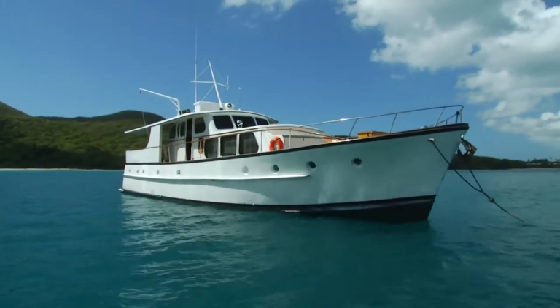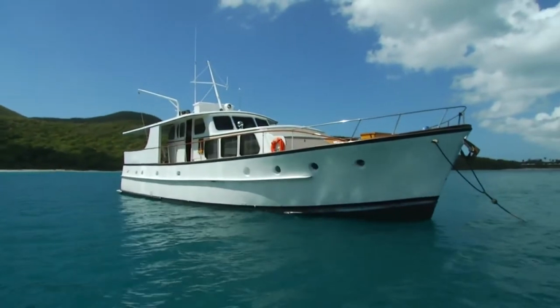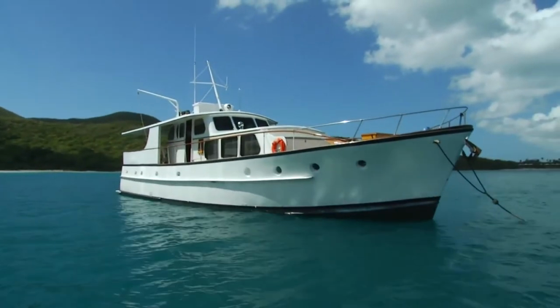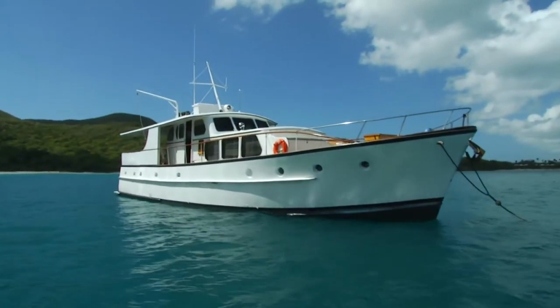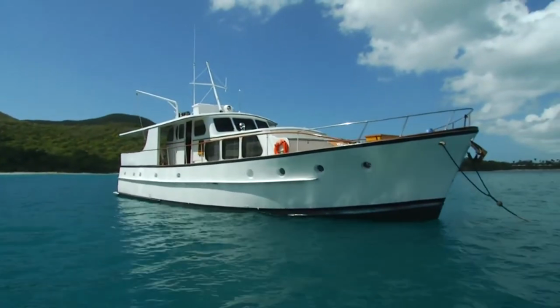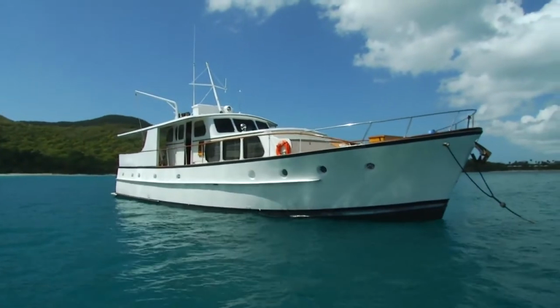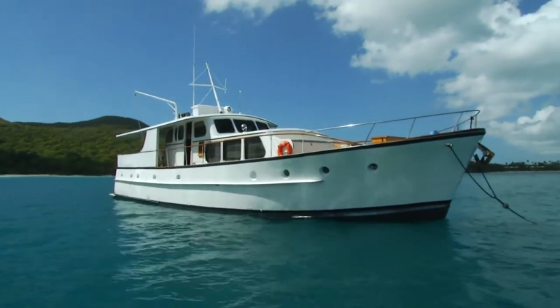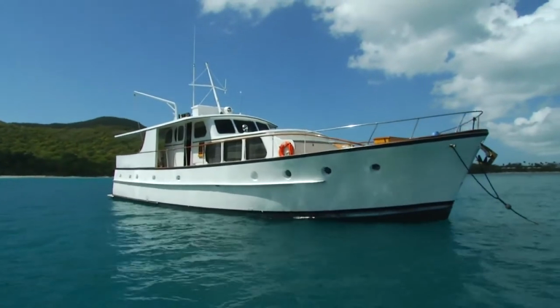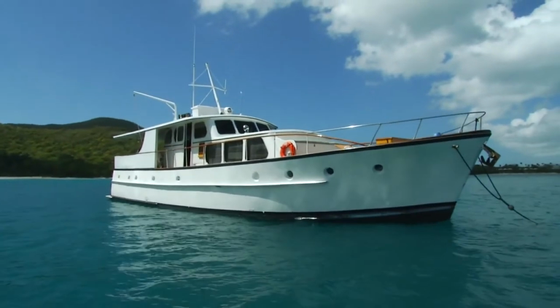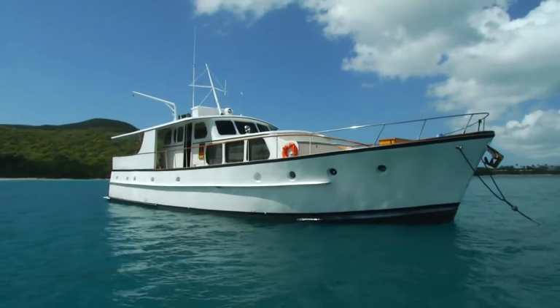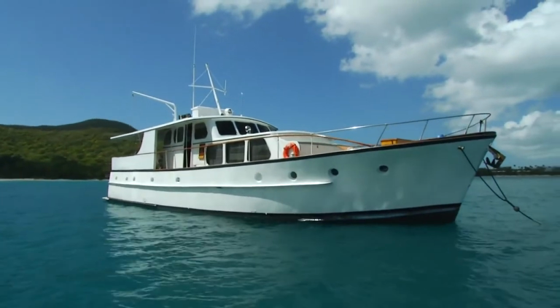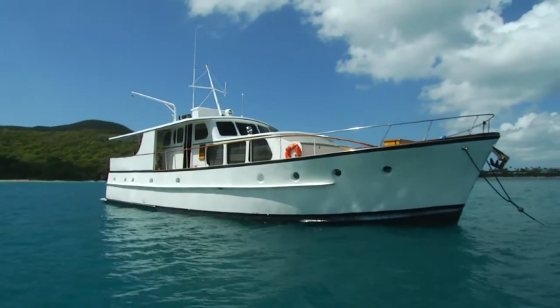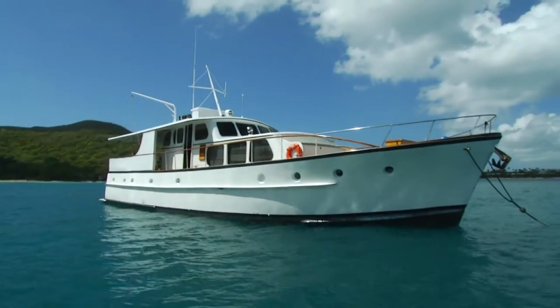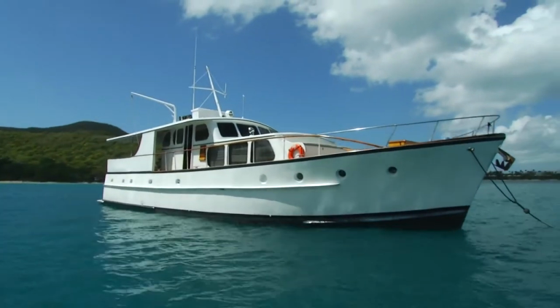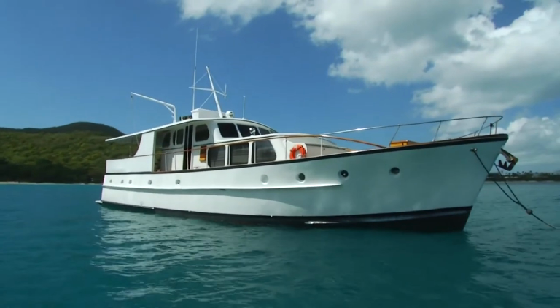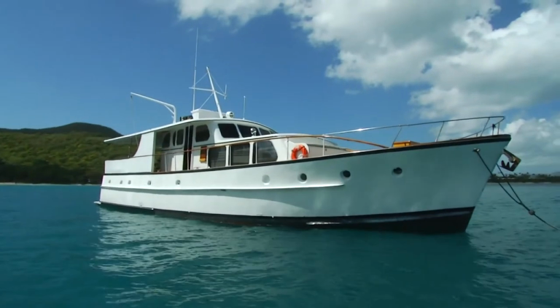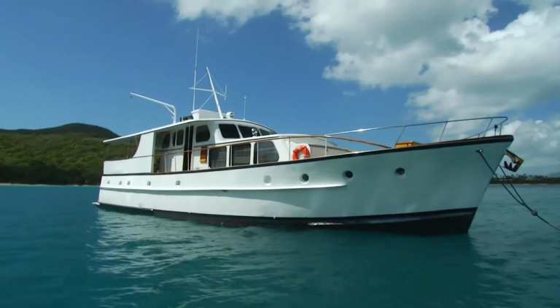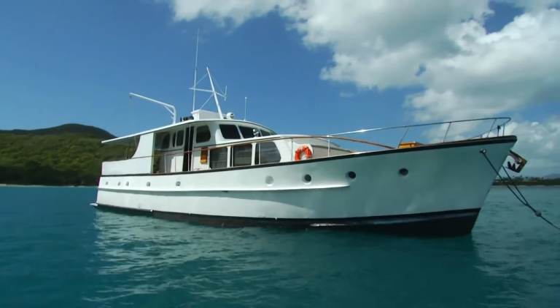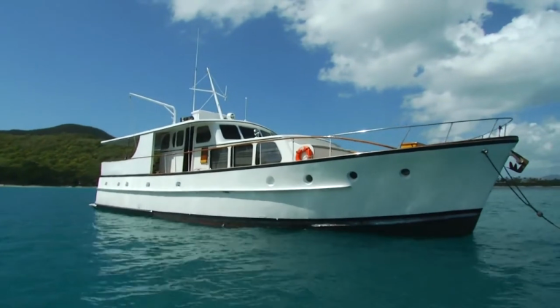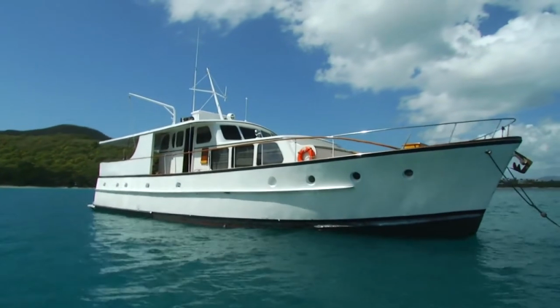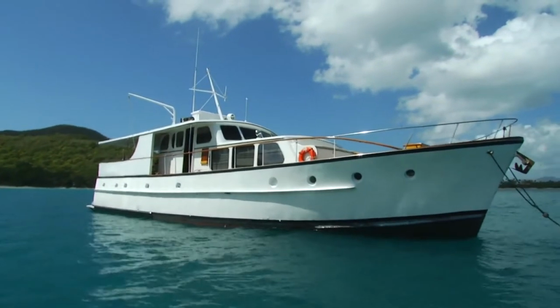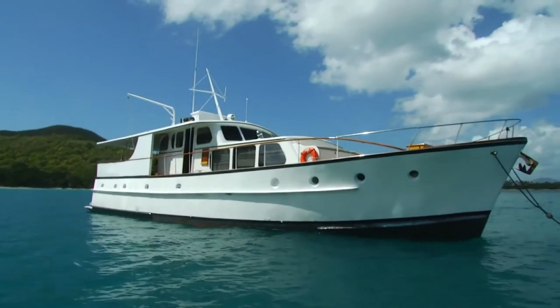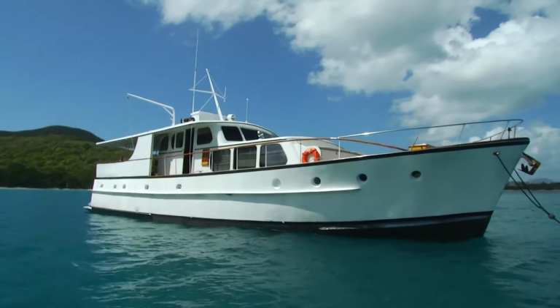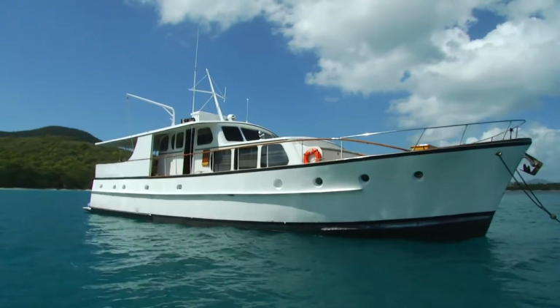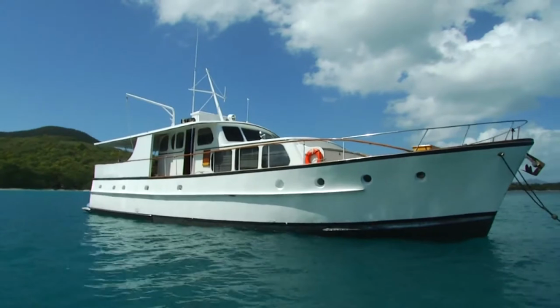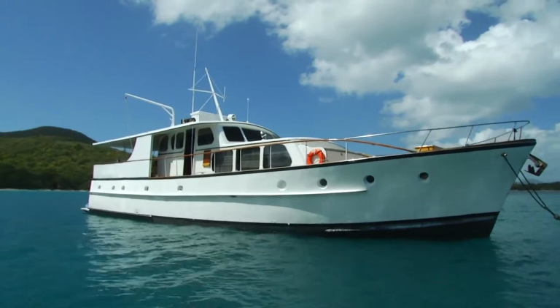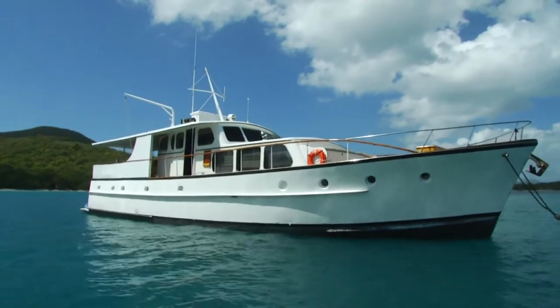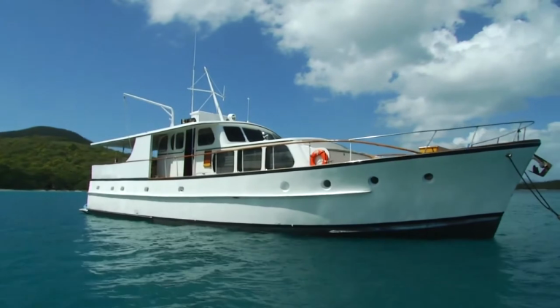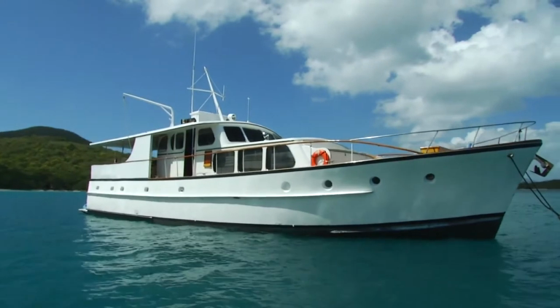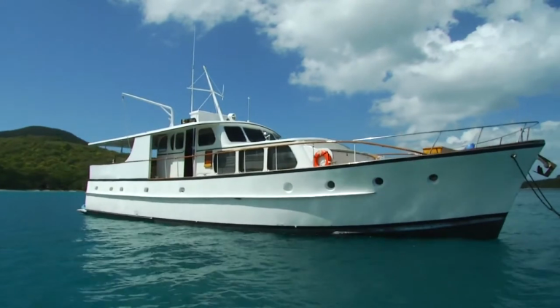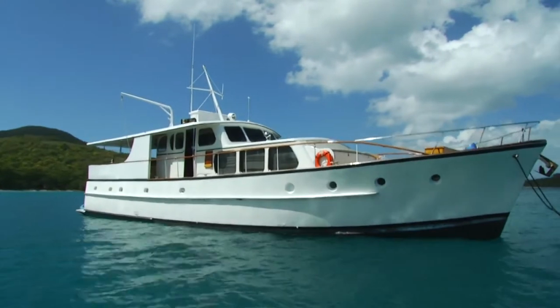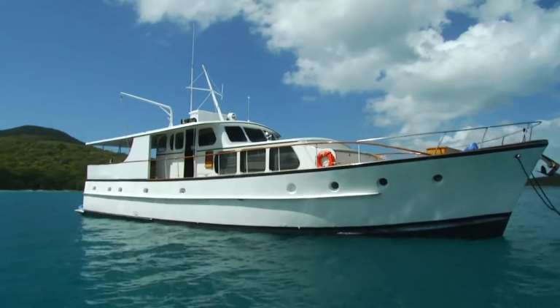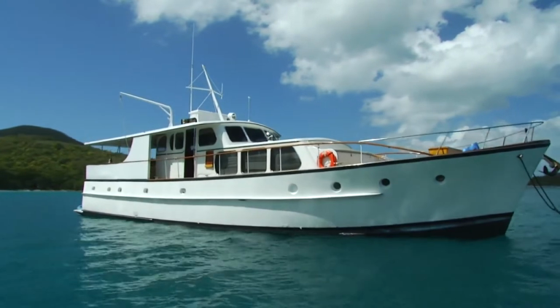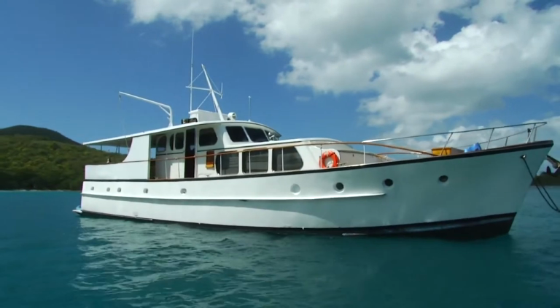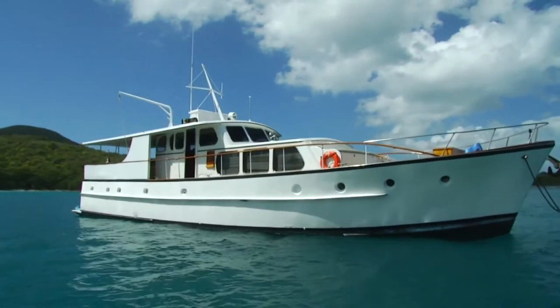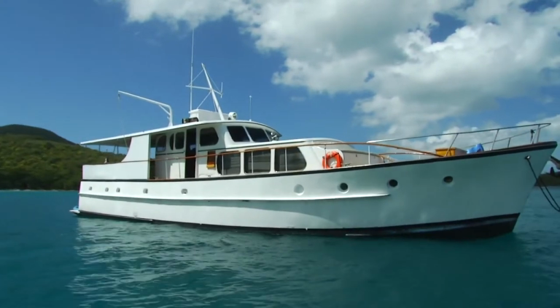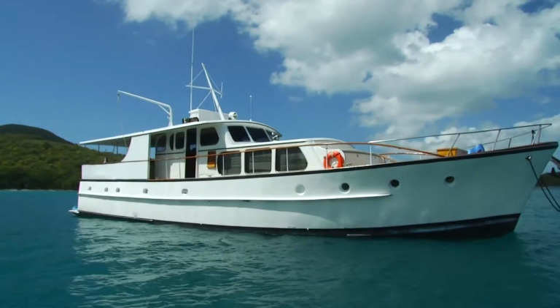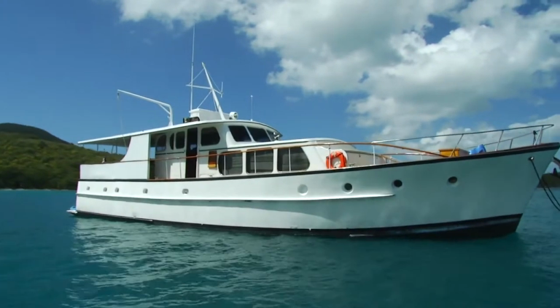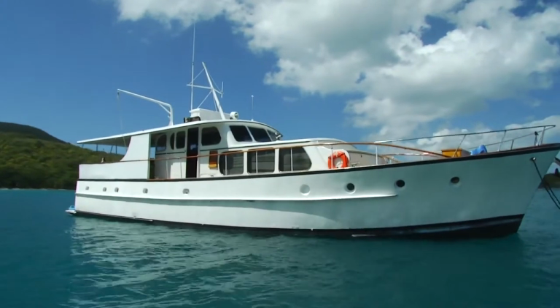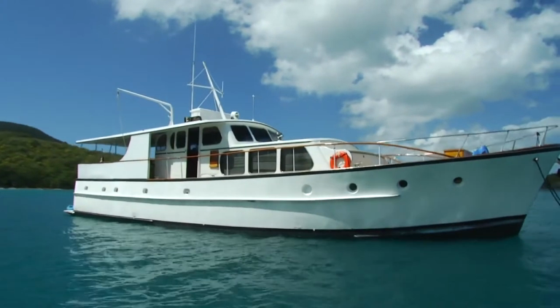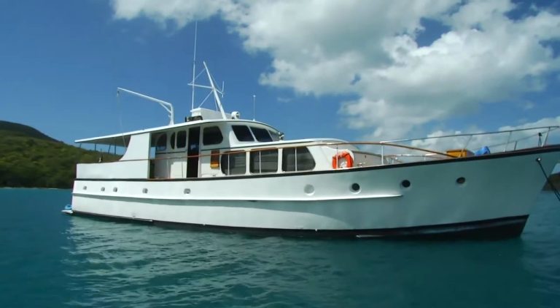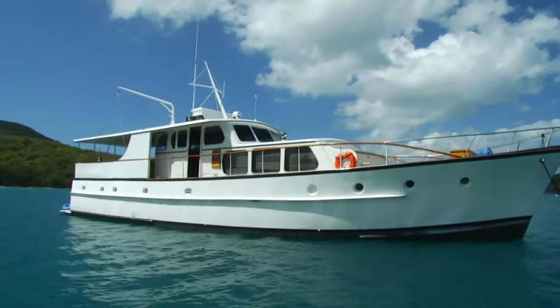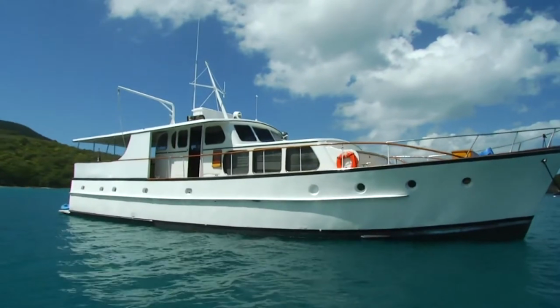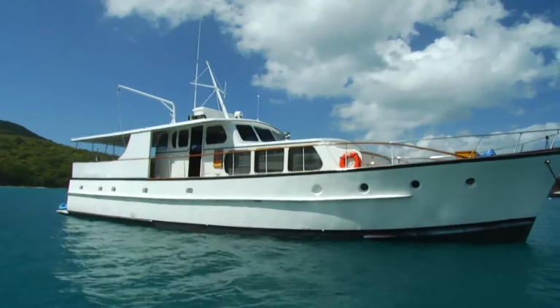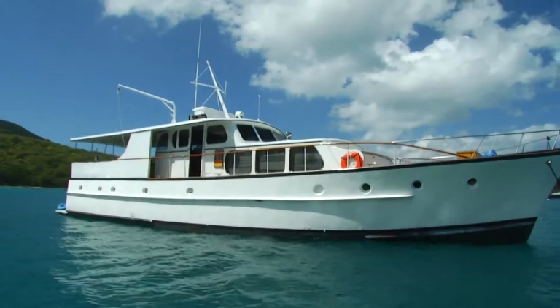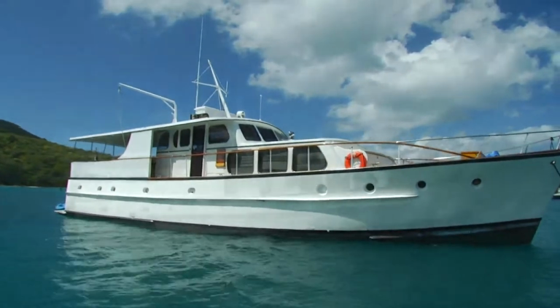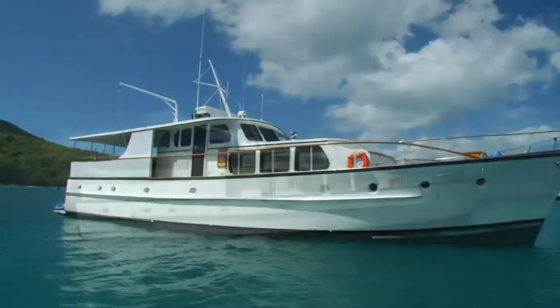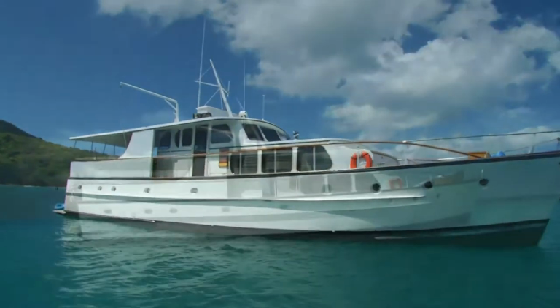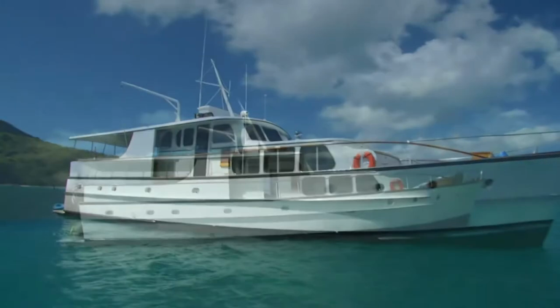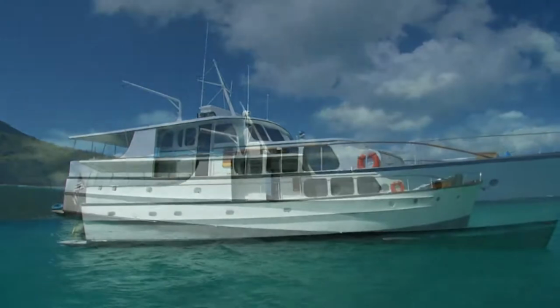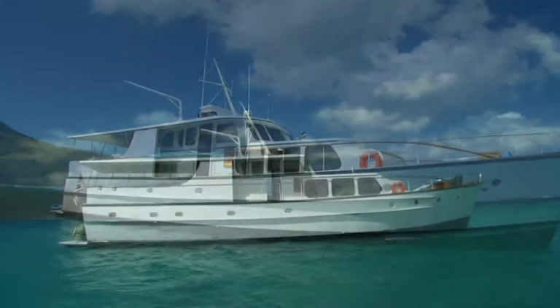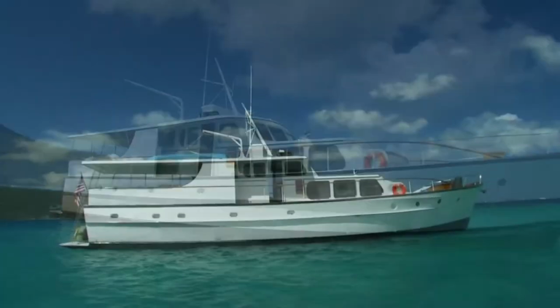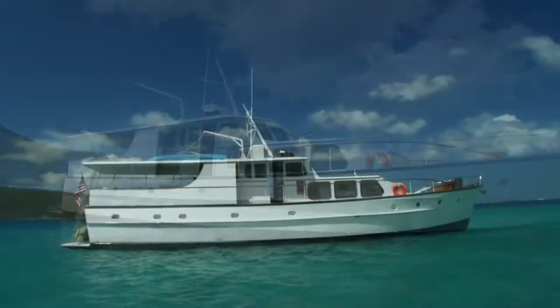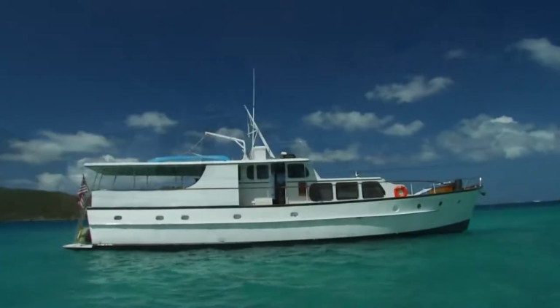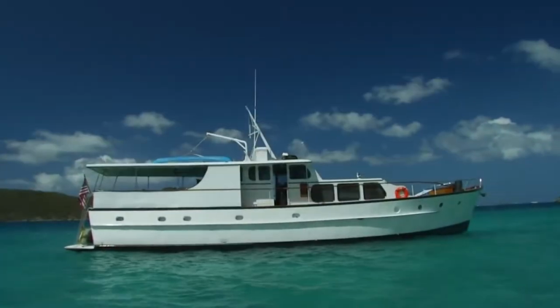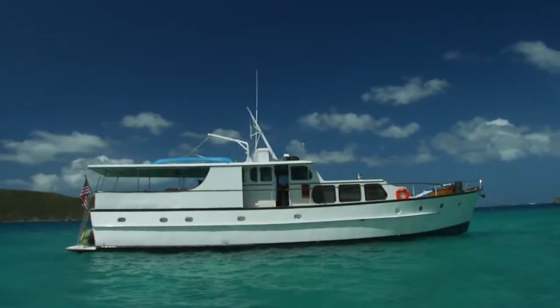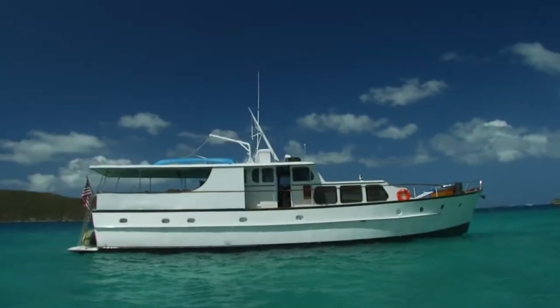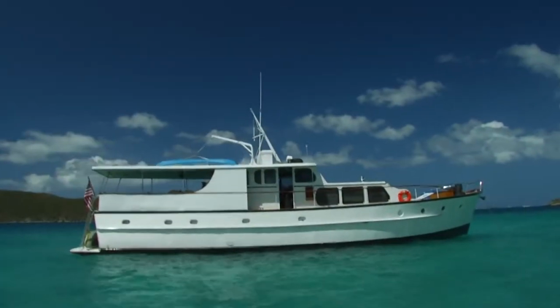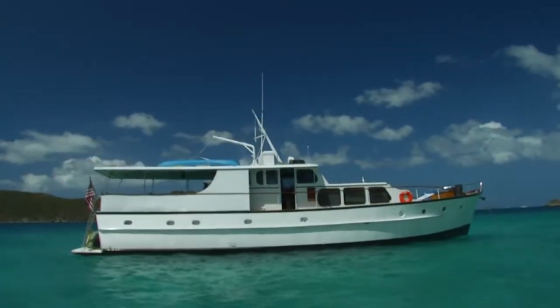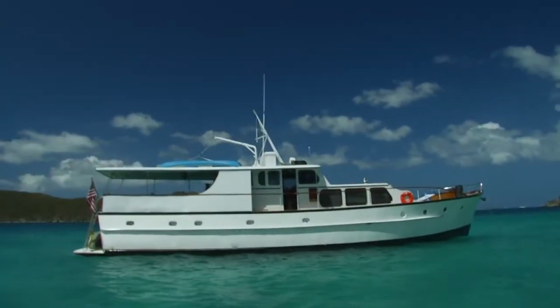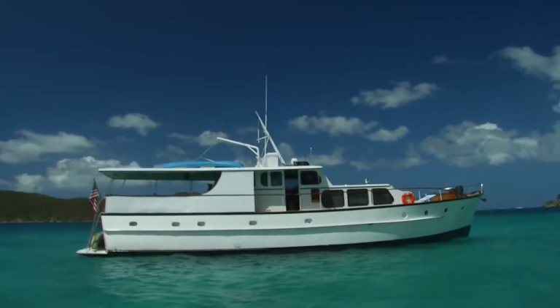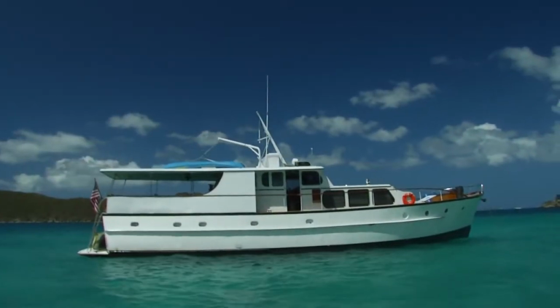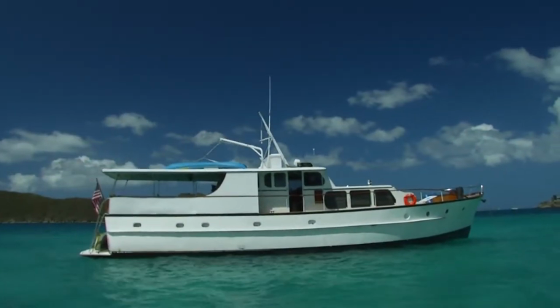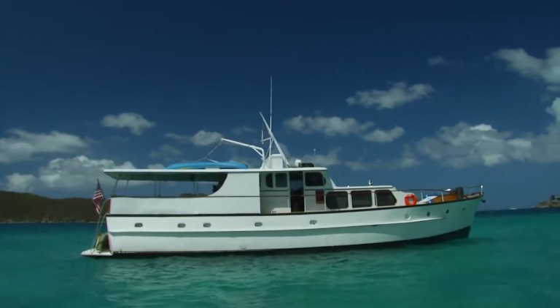Motor Yacht Flame is a 1956 fed ship, built in Holland. She's the prettiest boat in the islands.